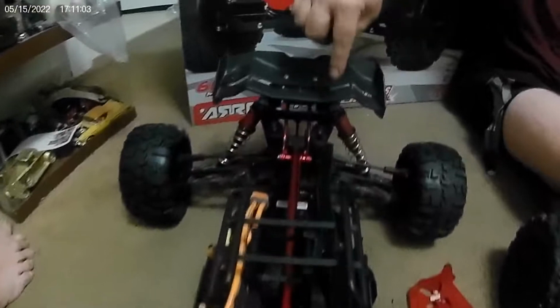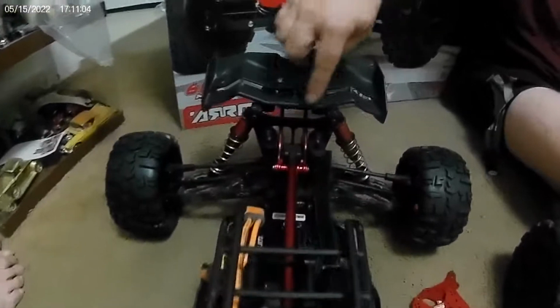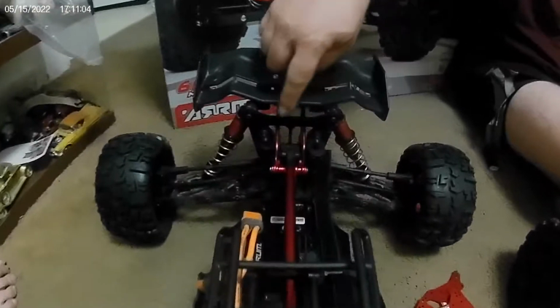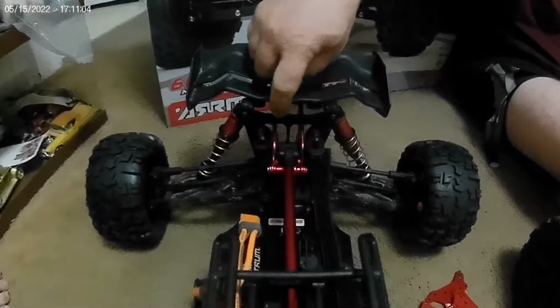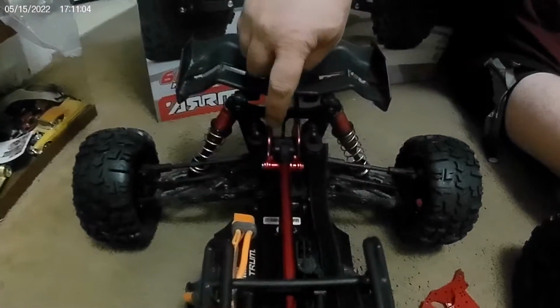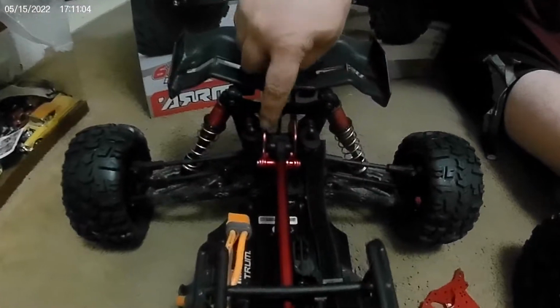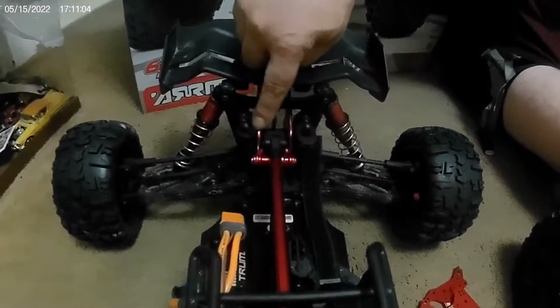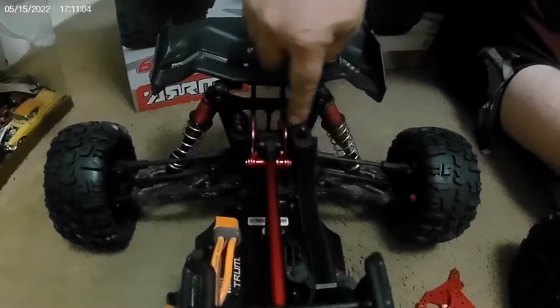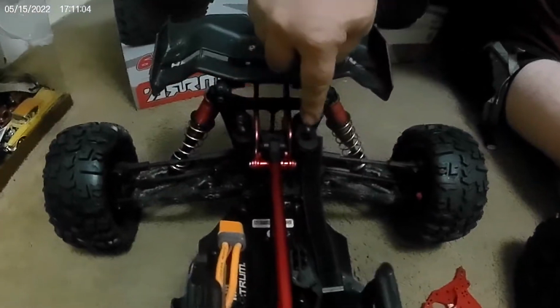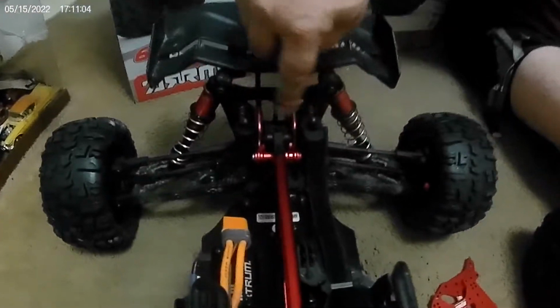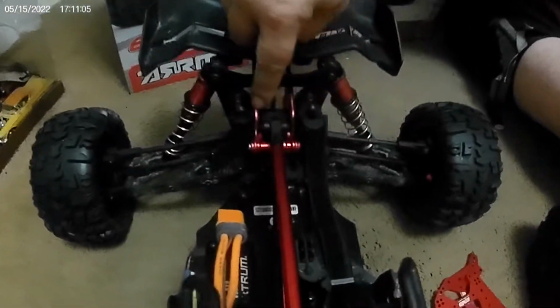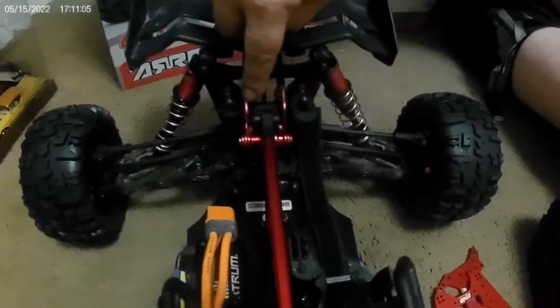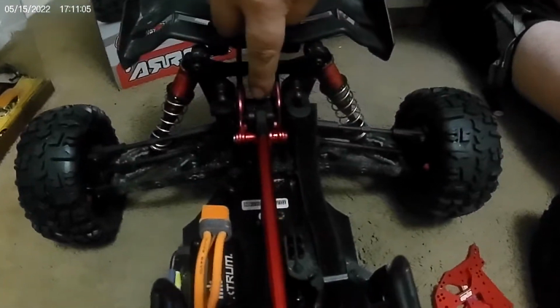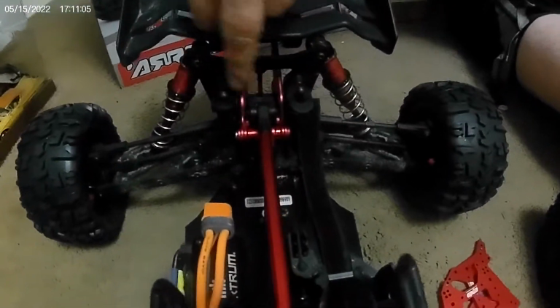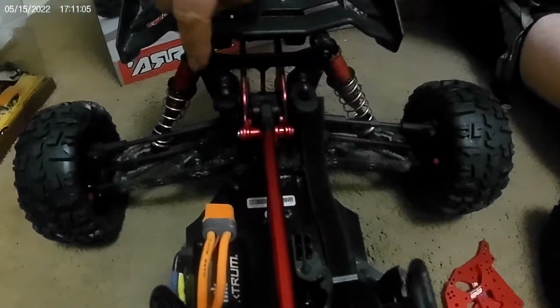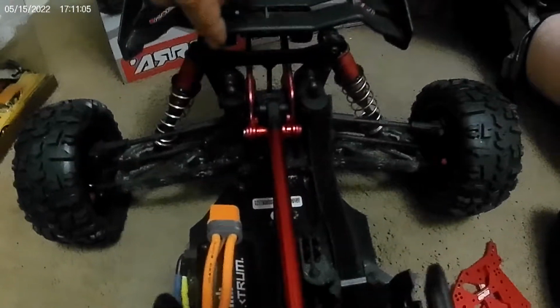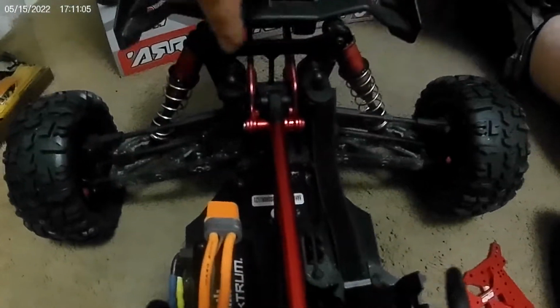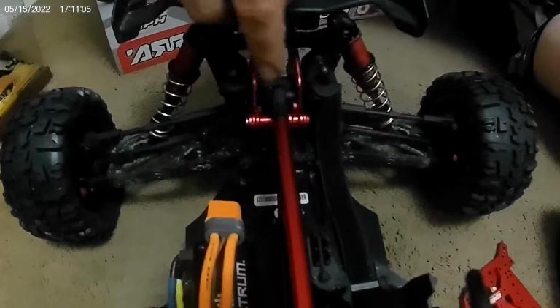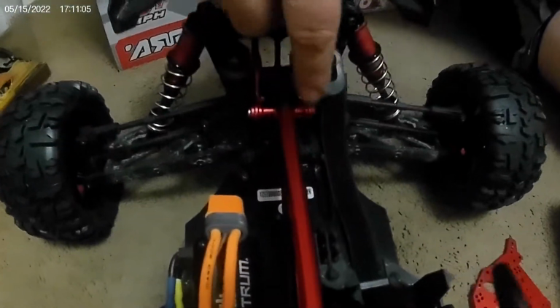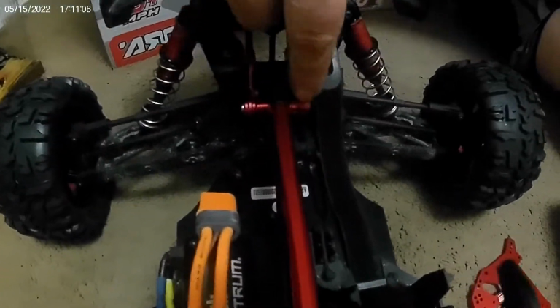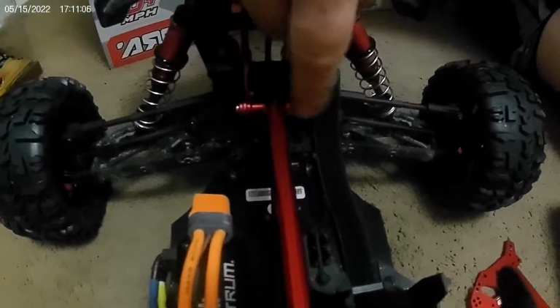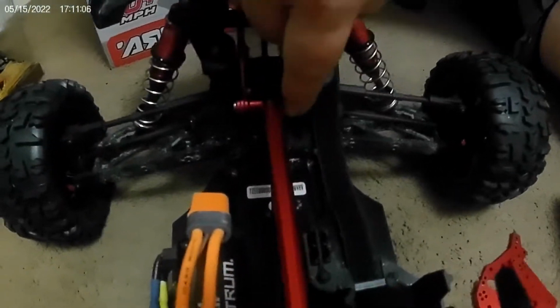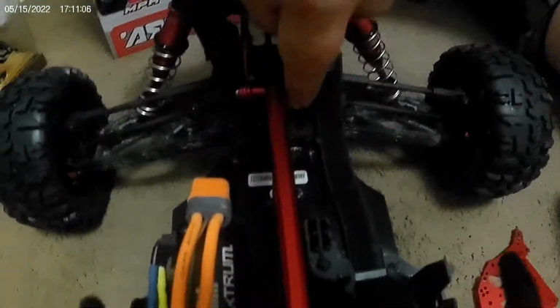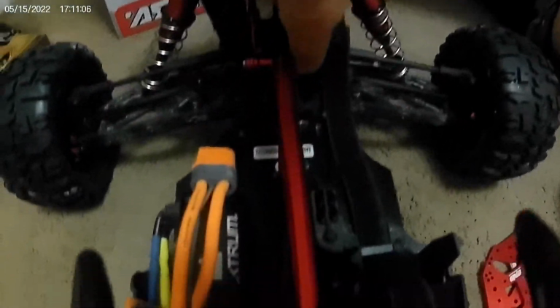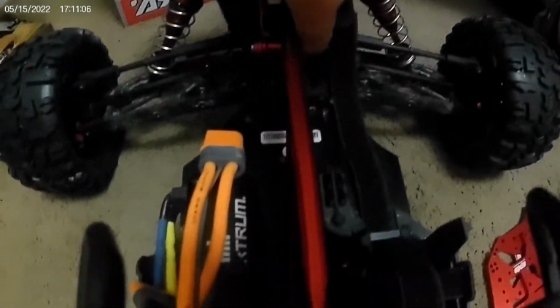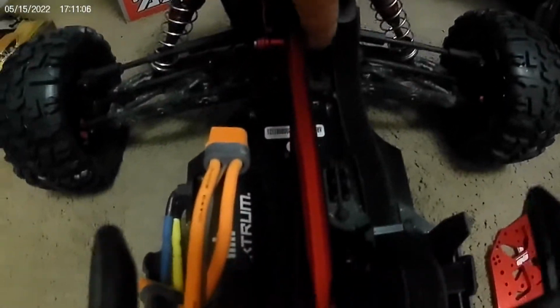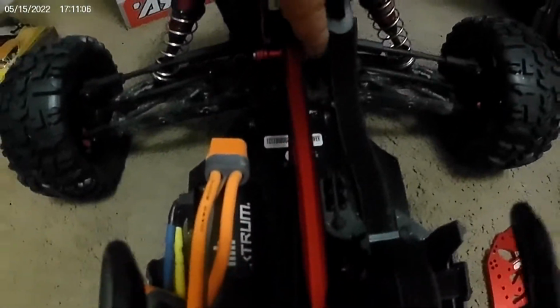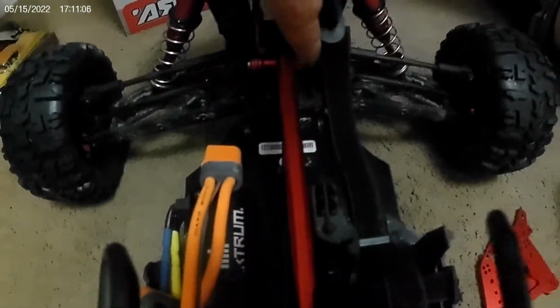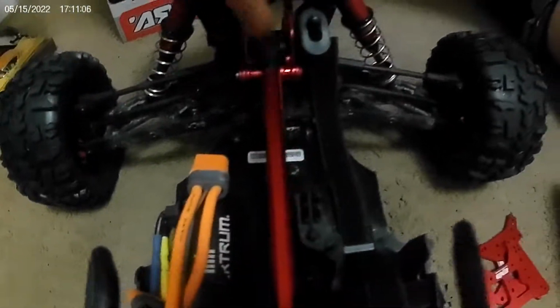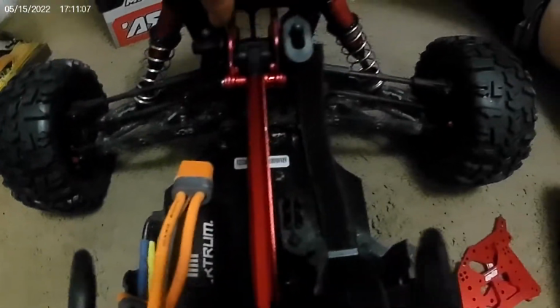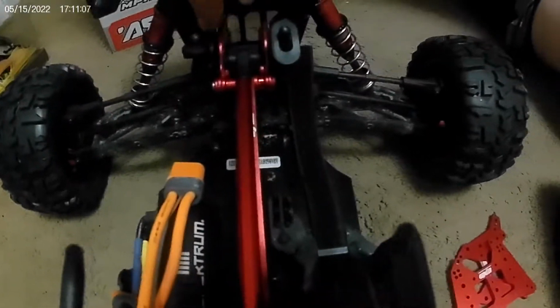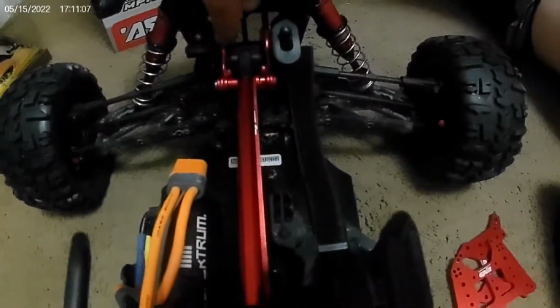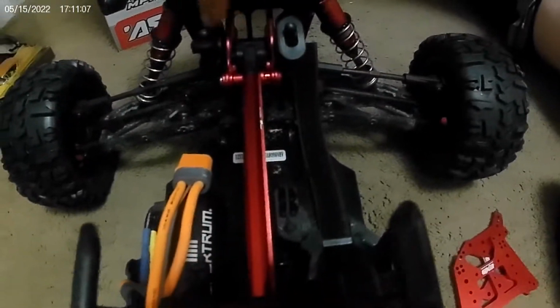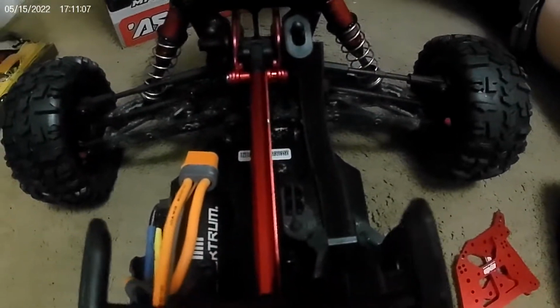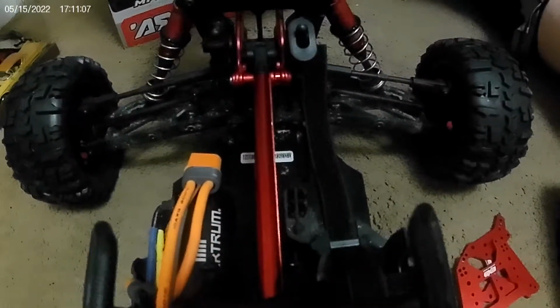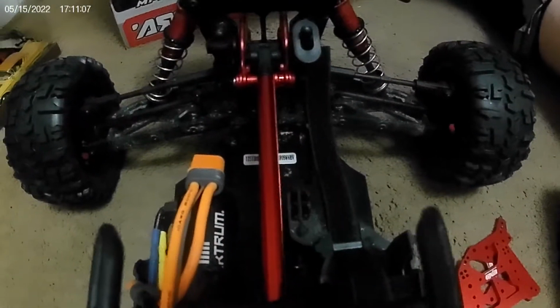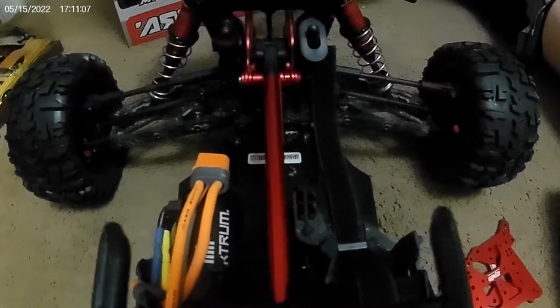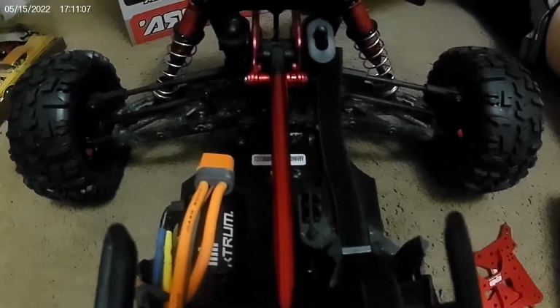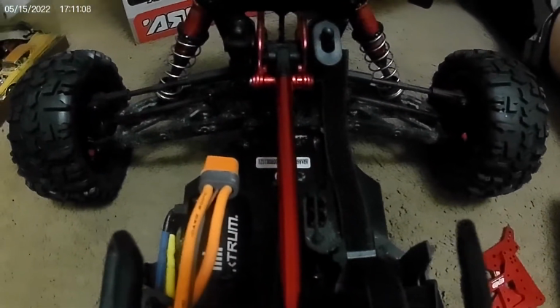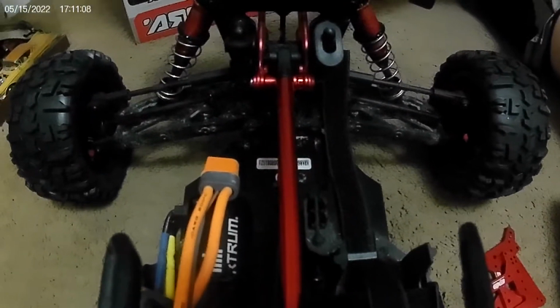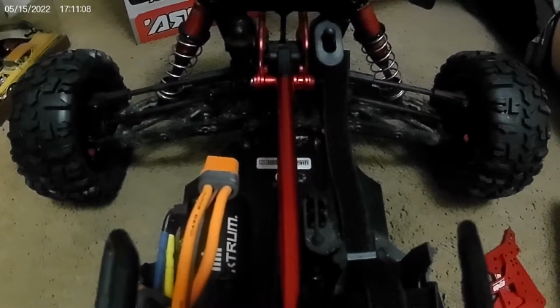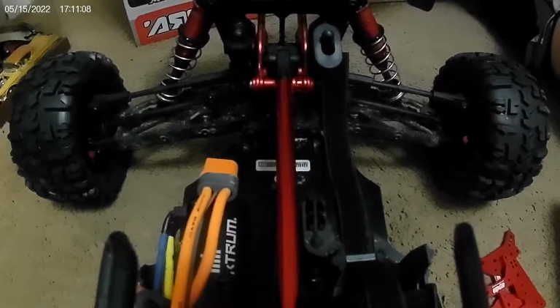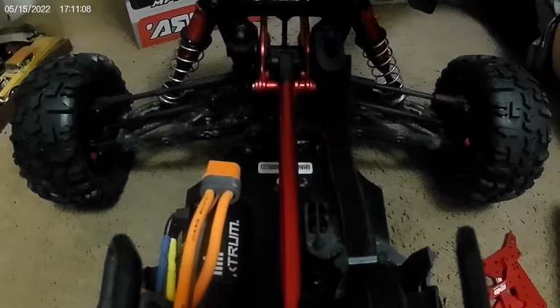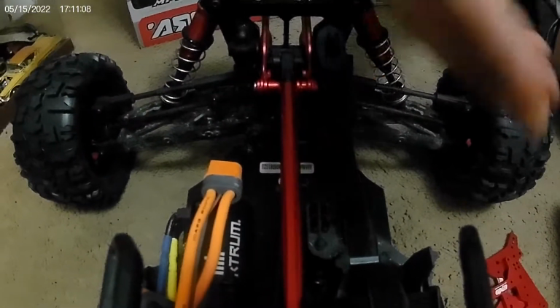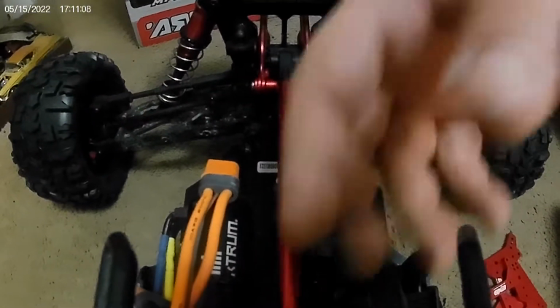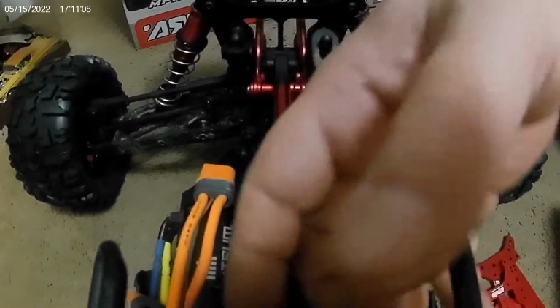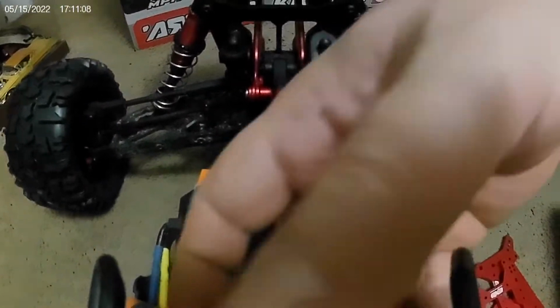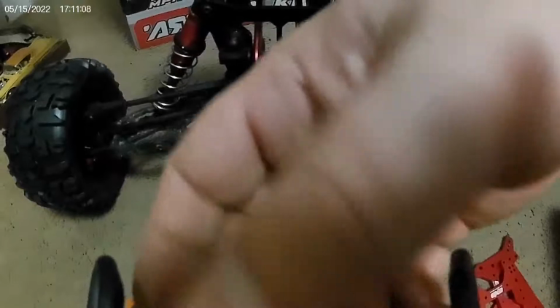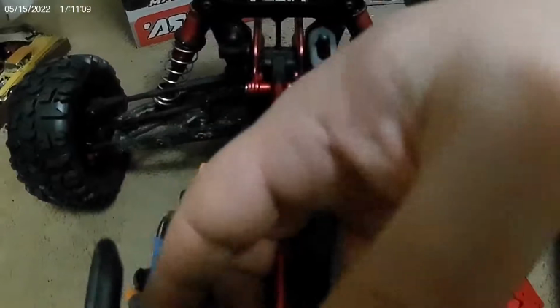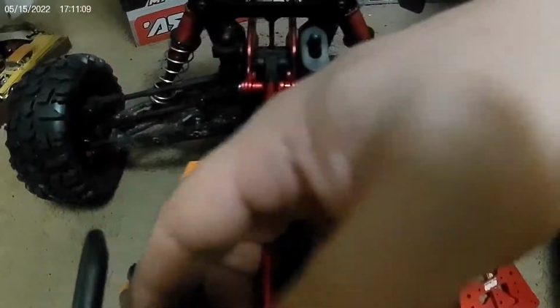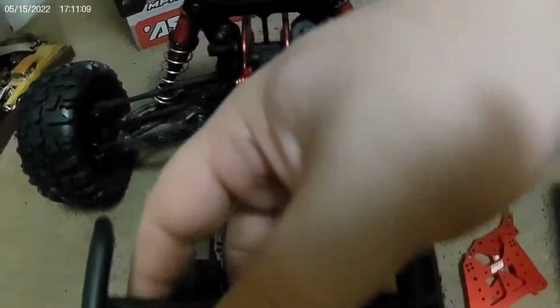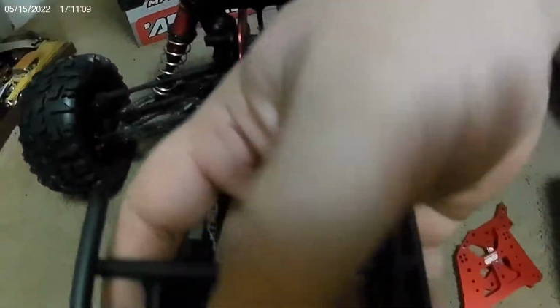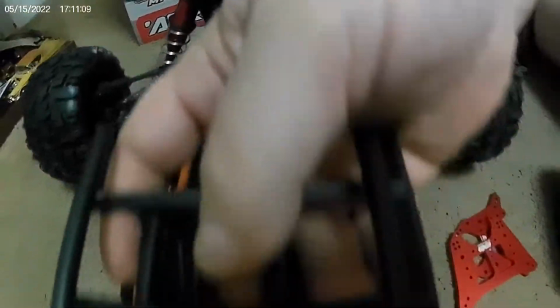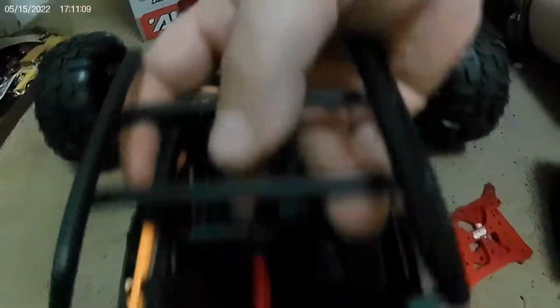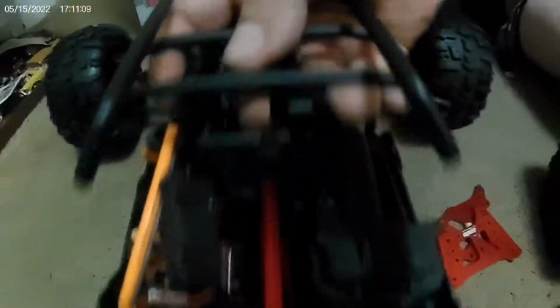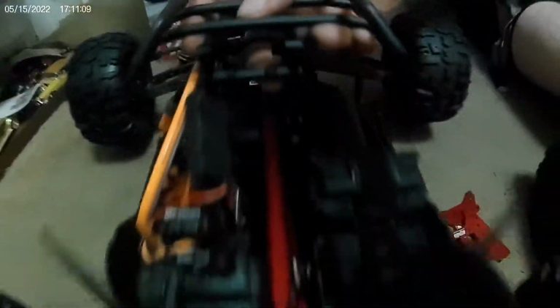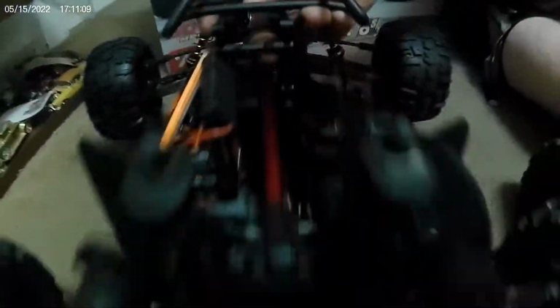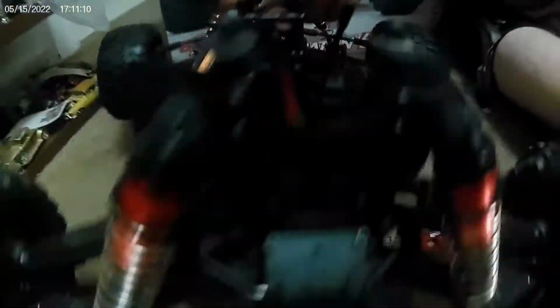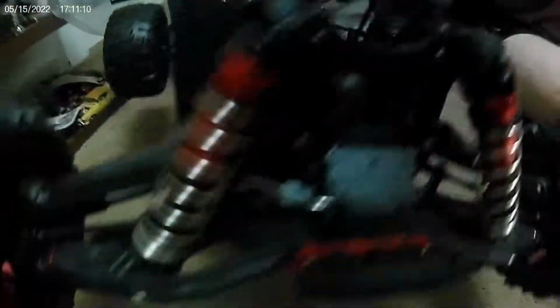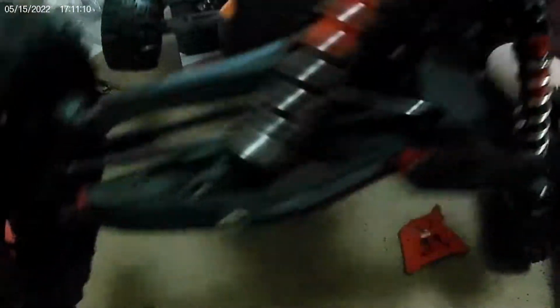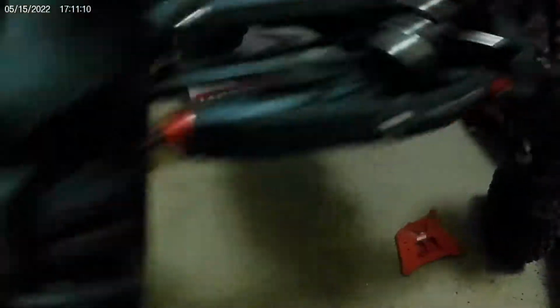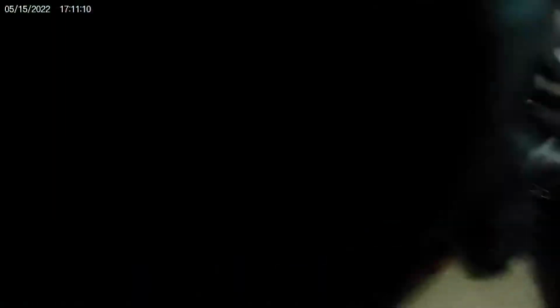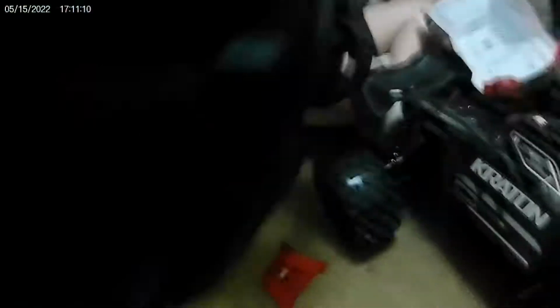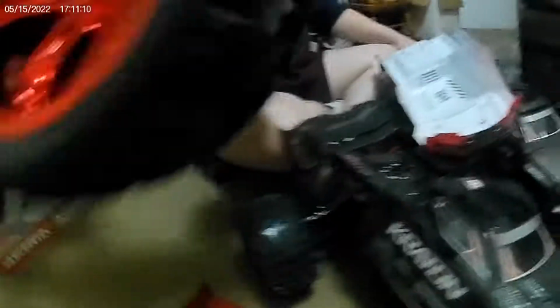If you take a look at this, in between the spacers is red and we have a red wheelbar.